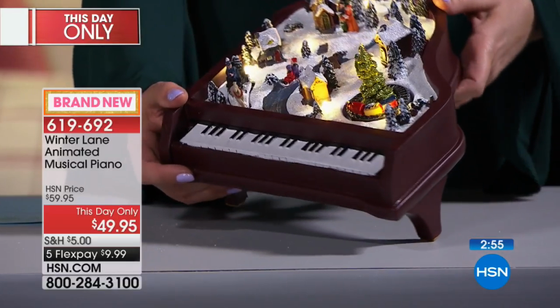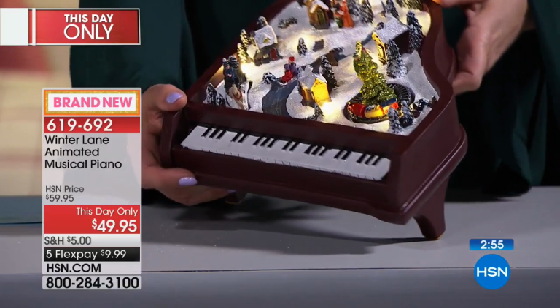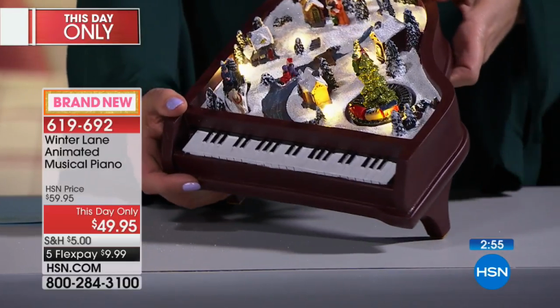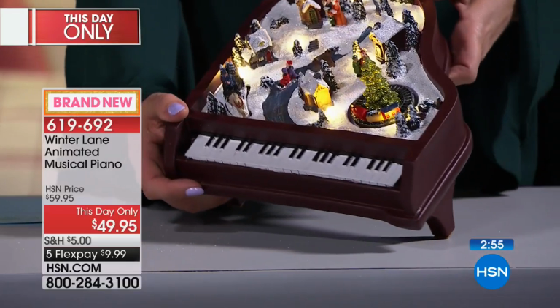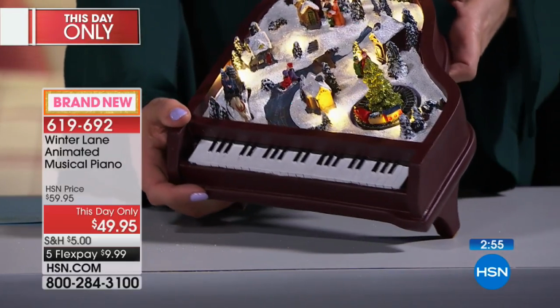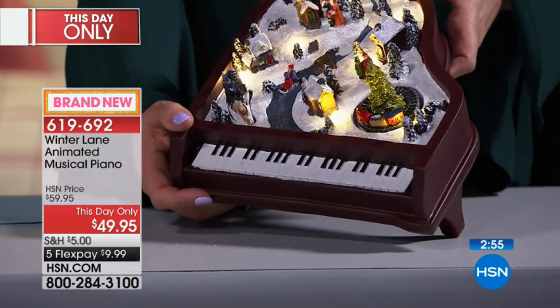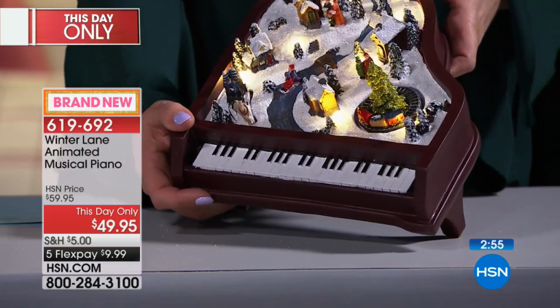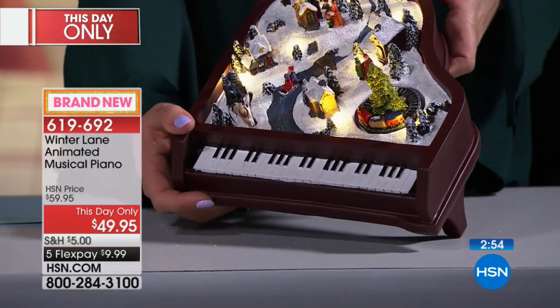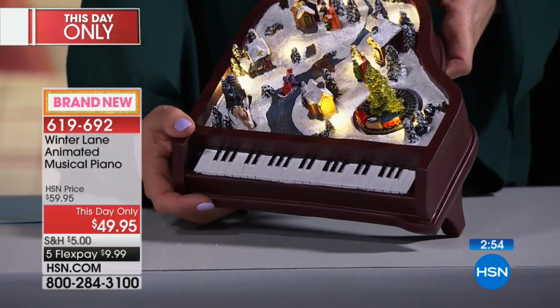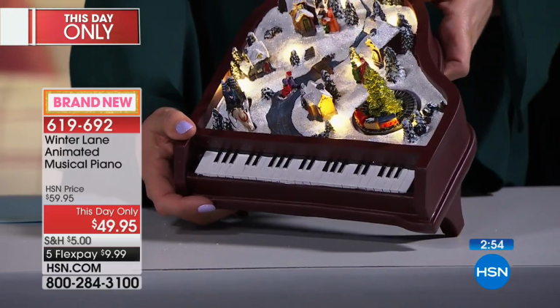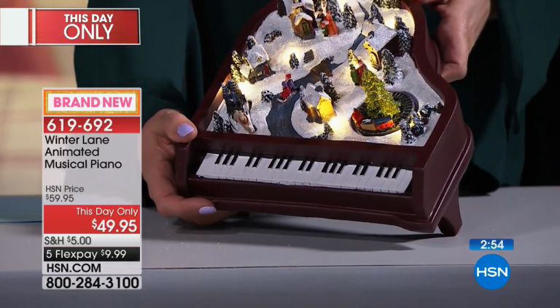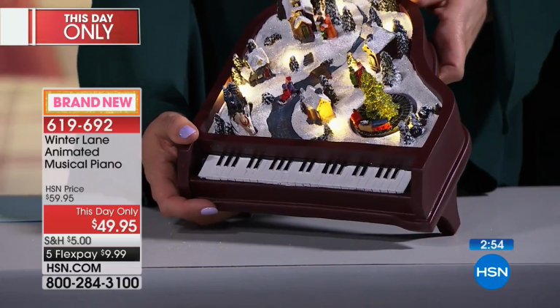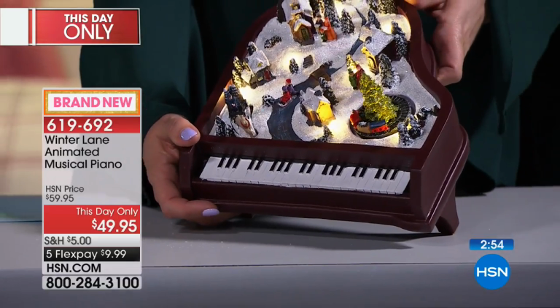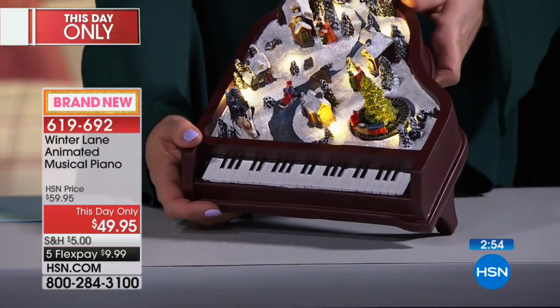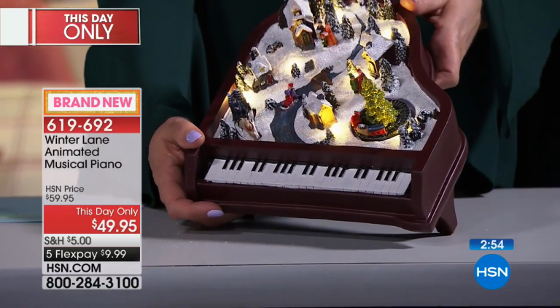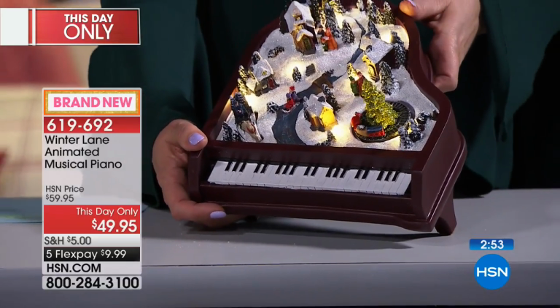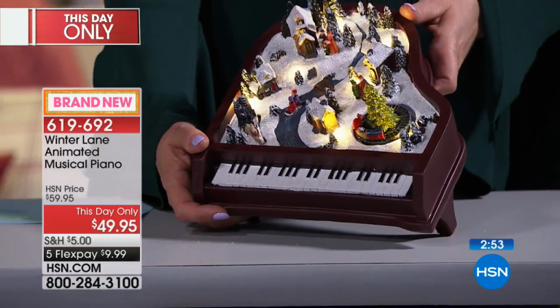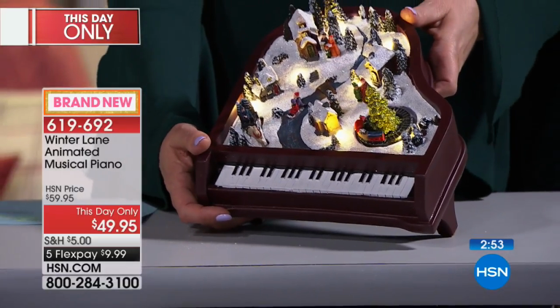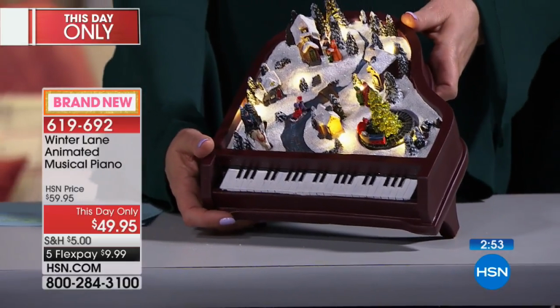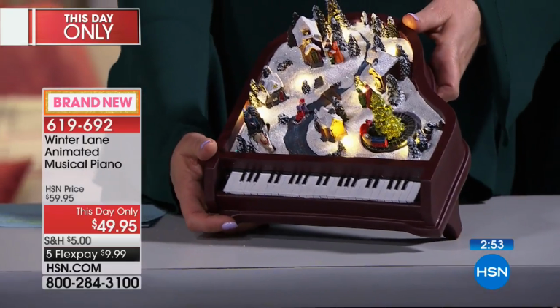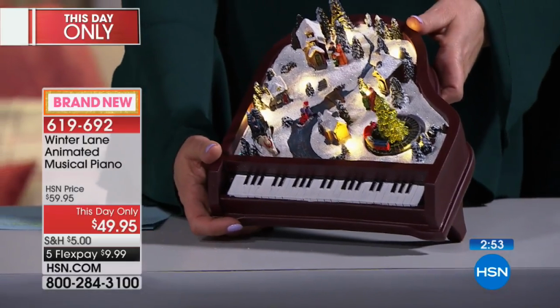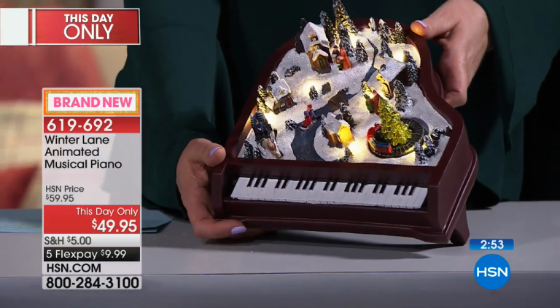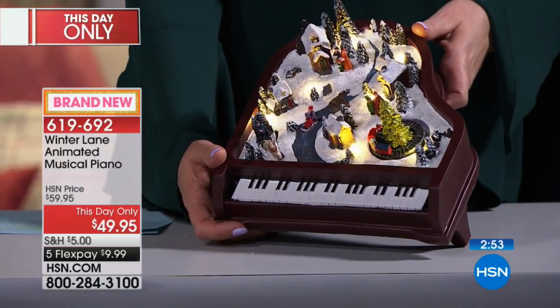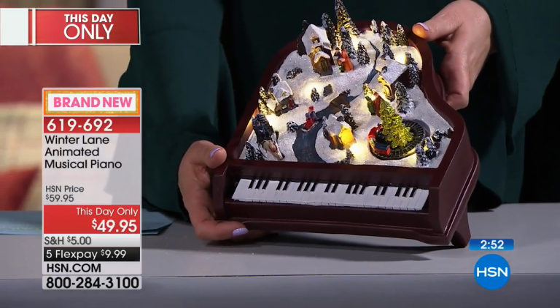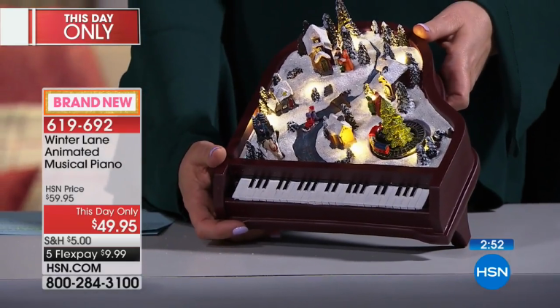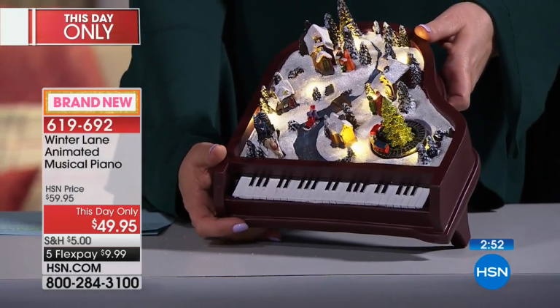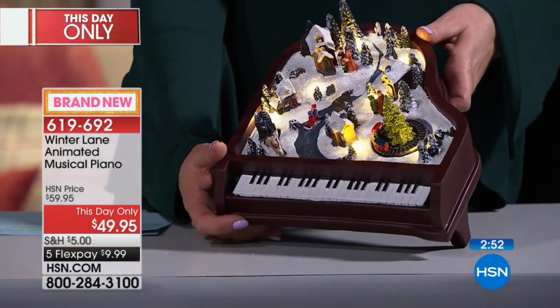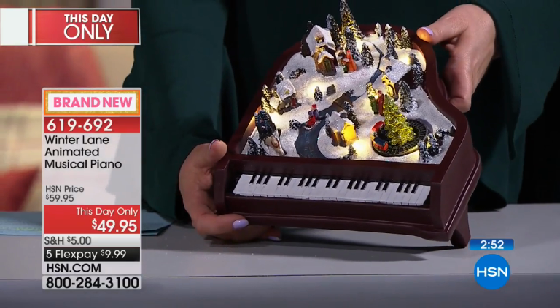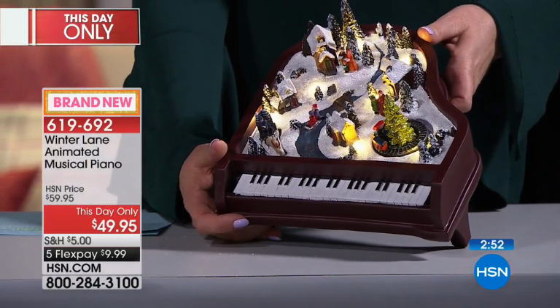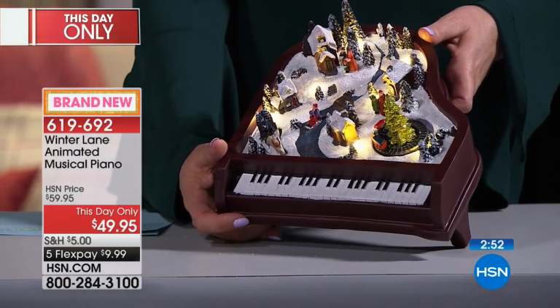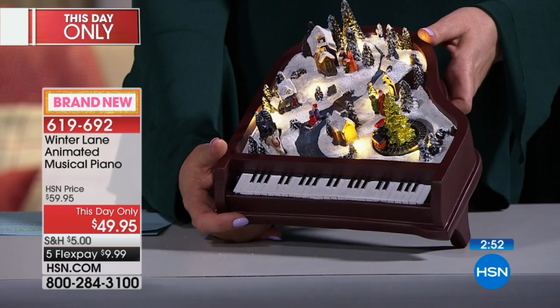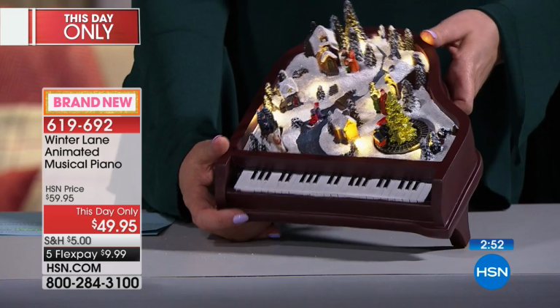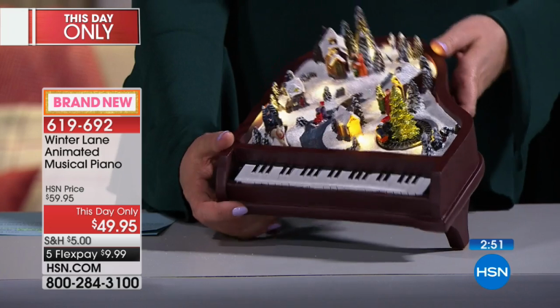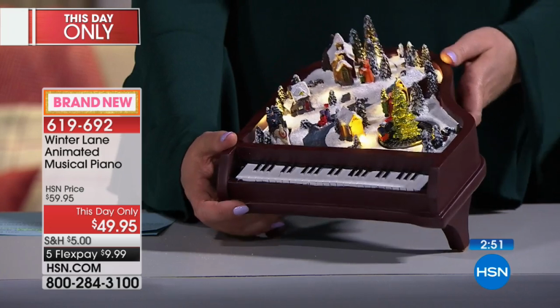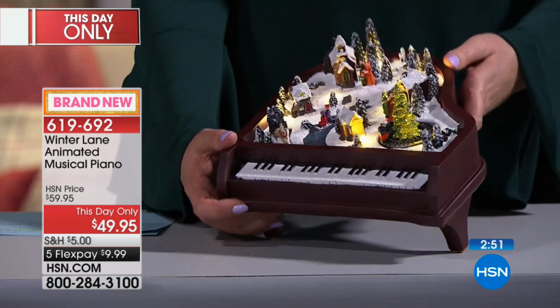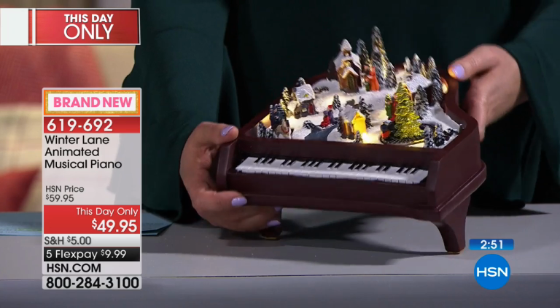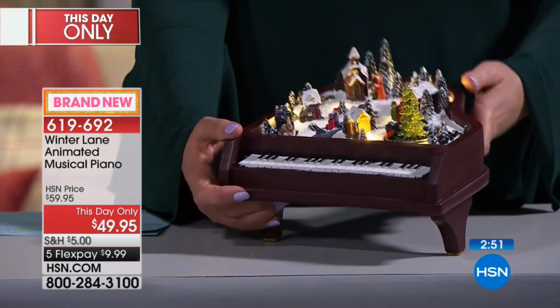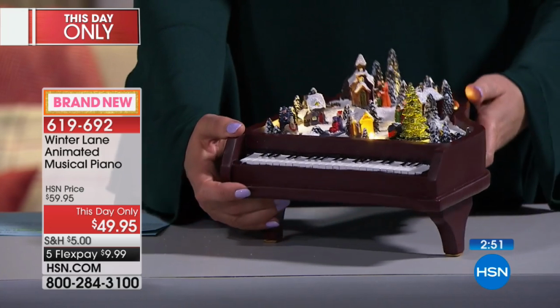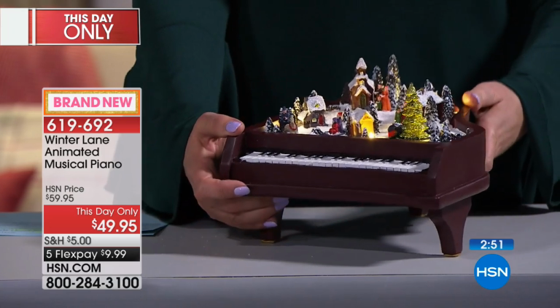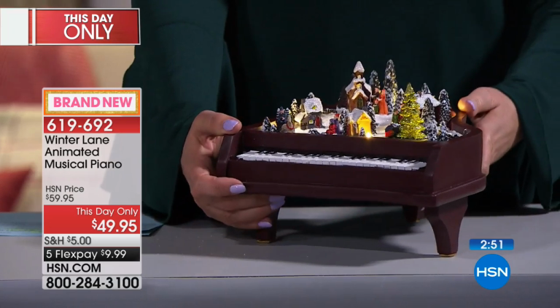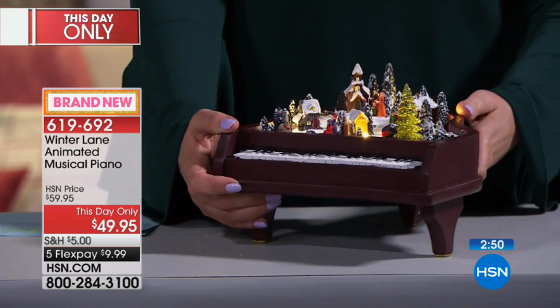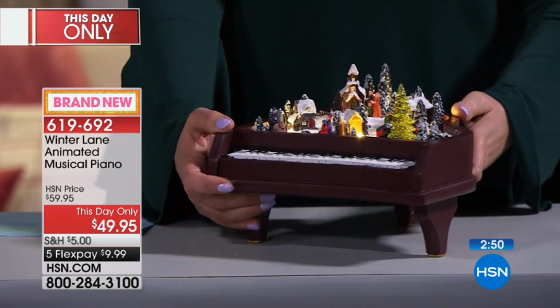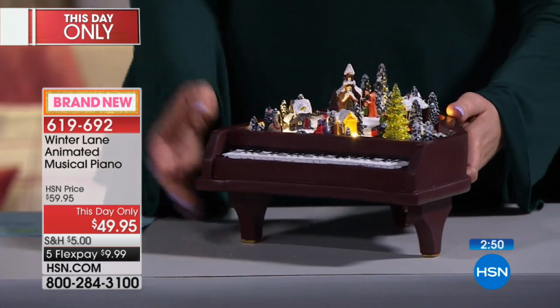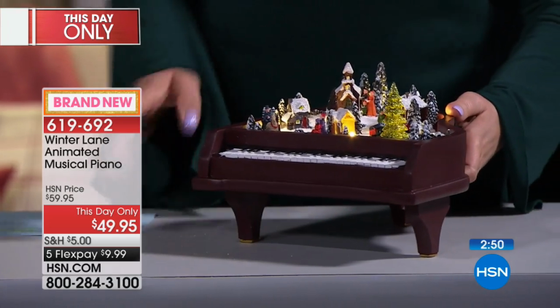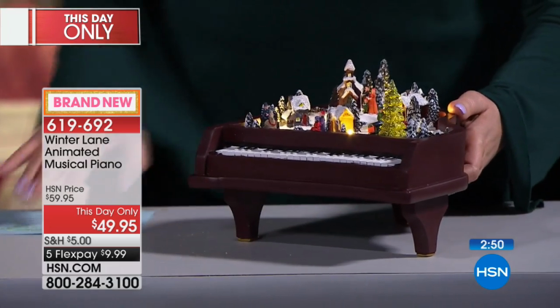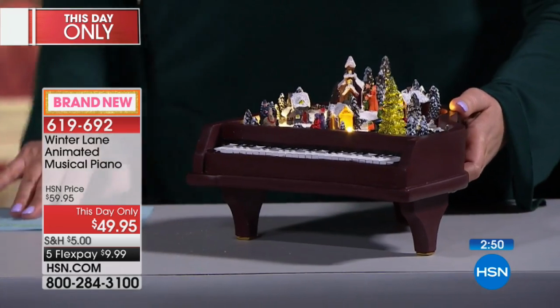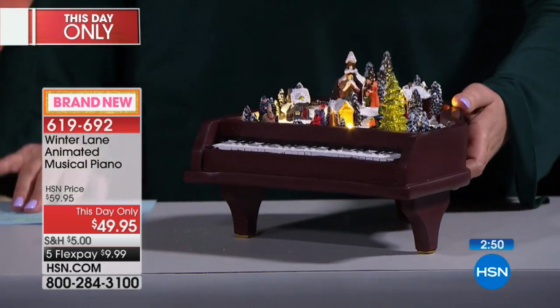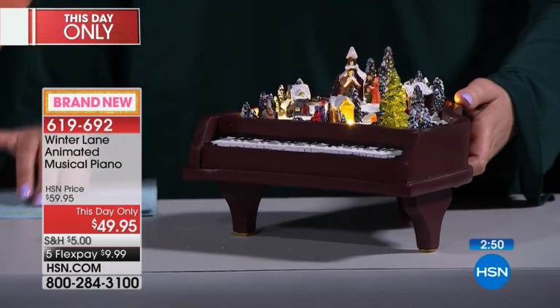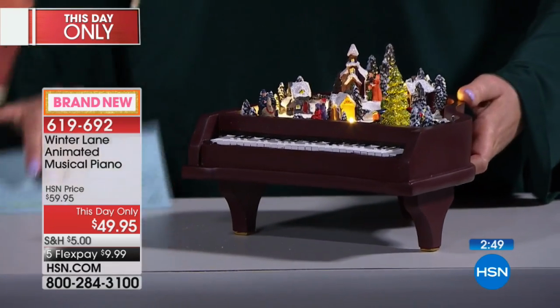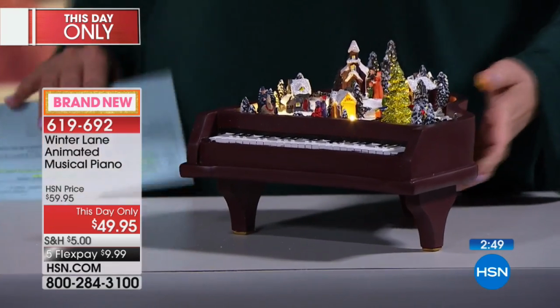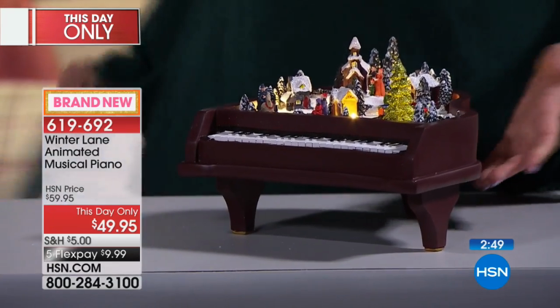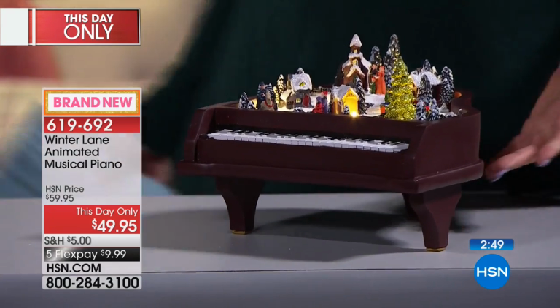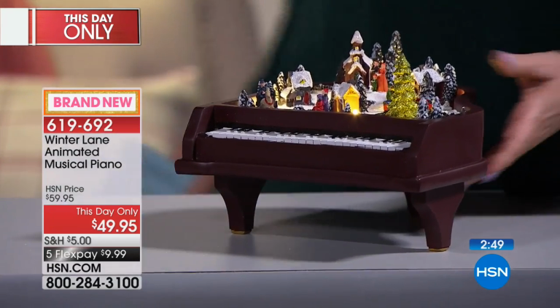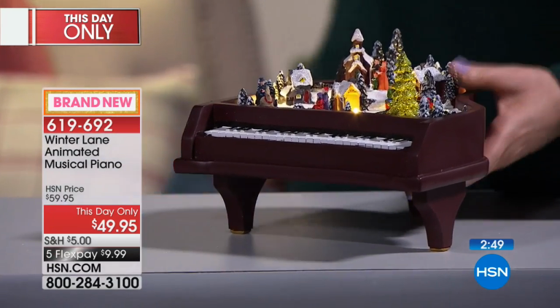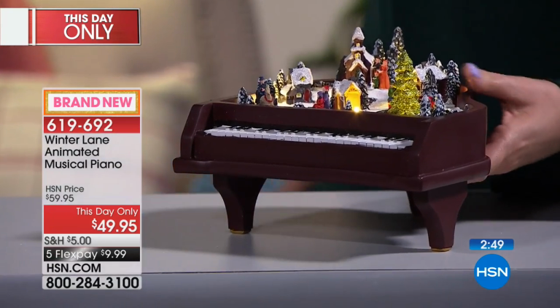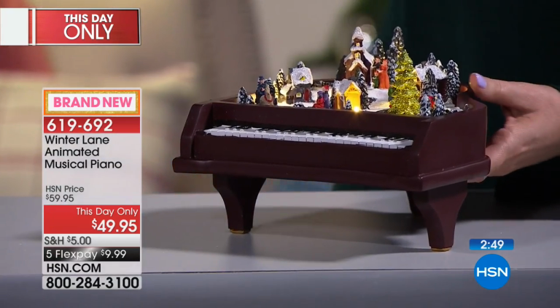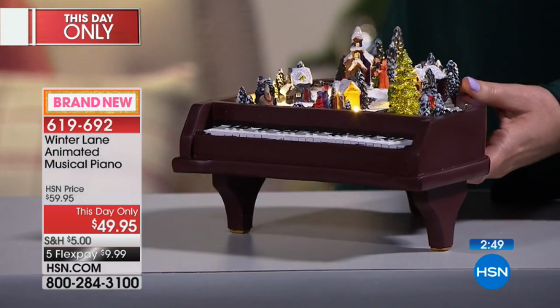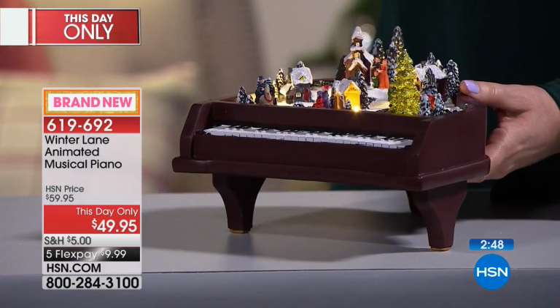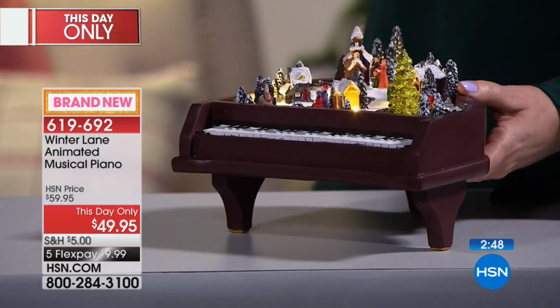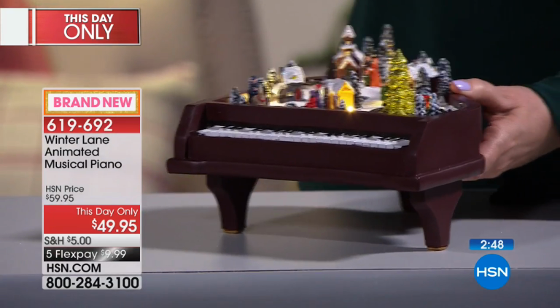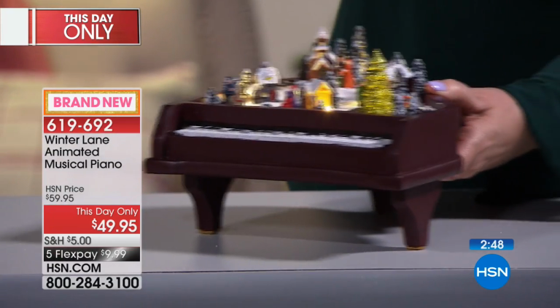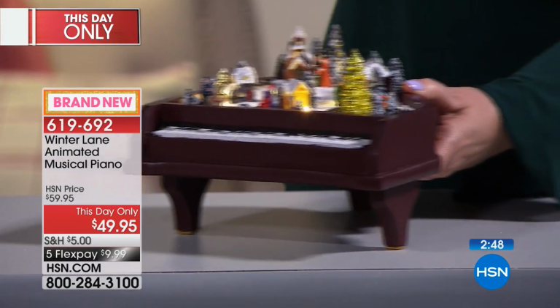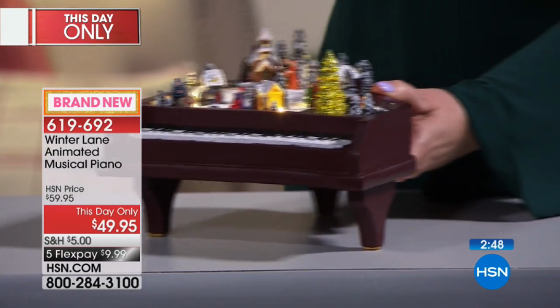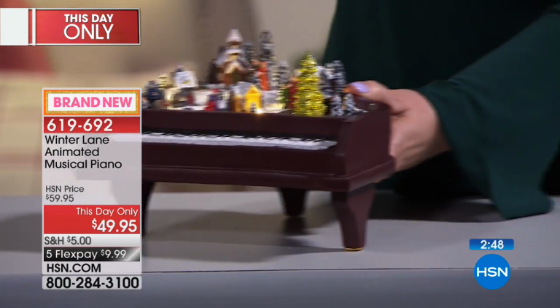We've sold half the quantity — 250 have sold, we have 250 left before we even walked over to this table.